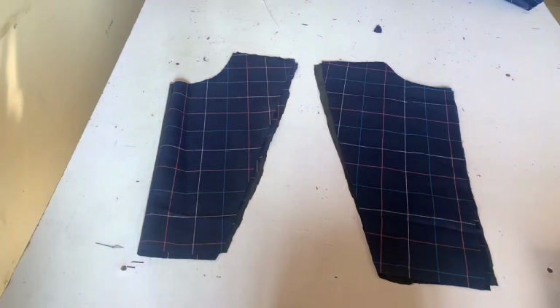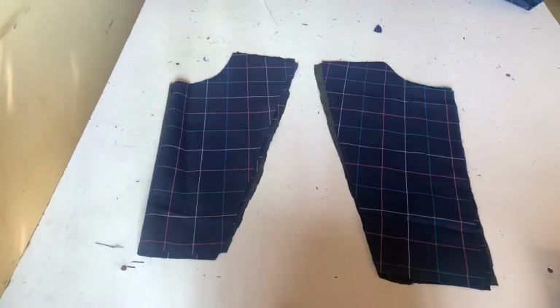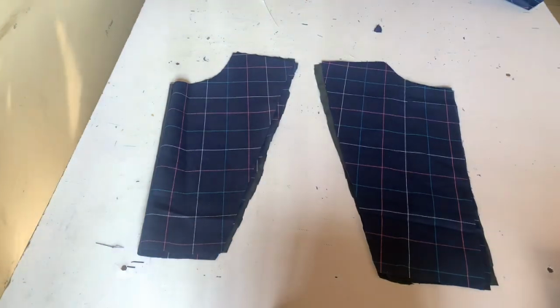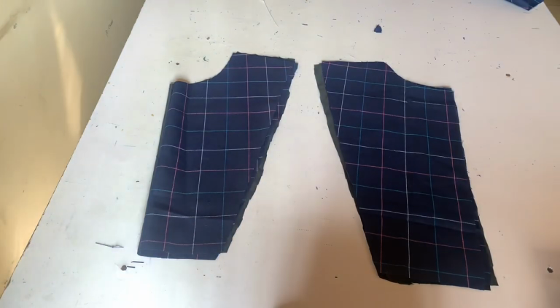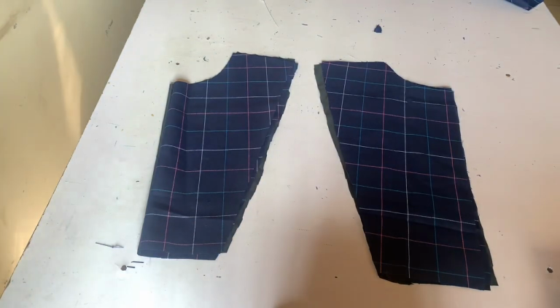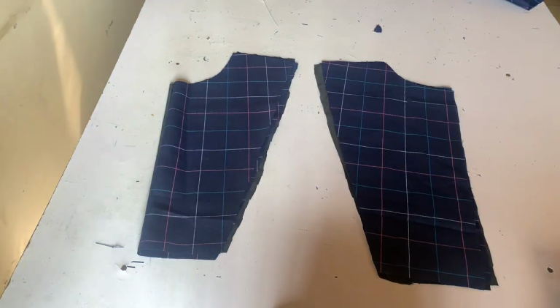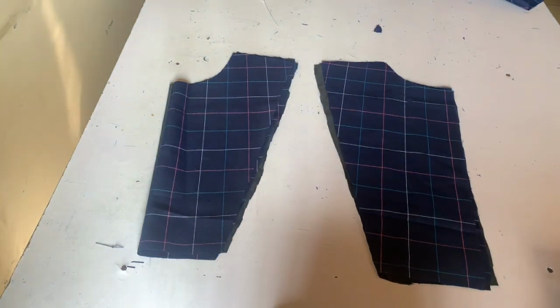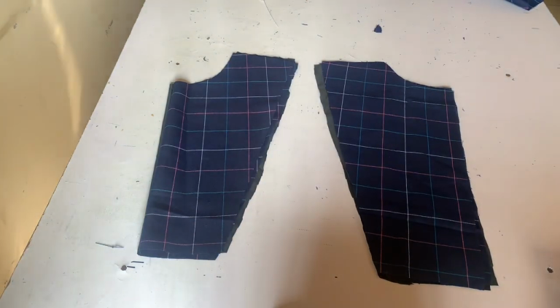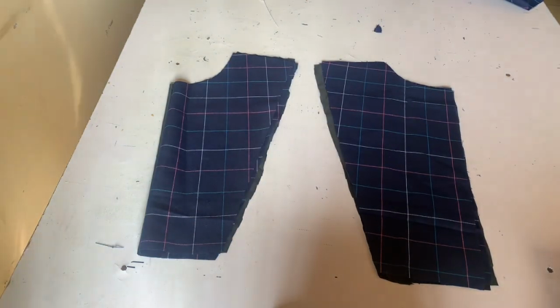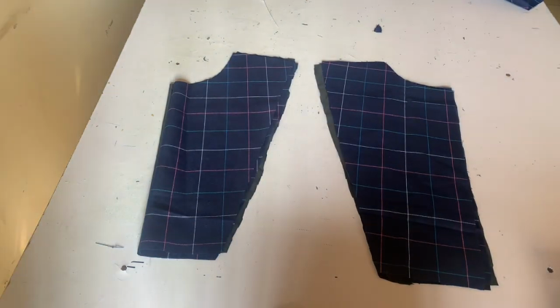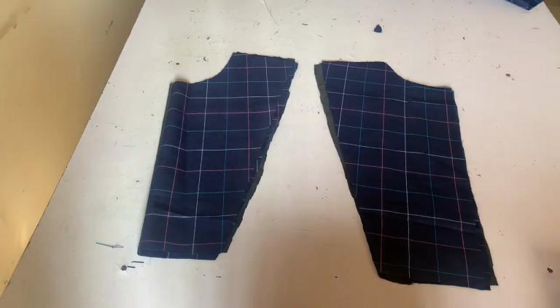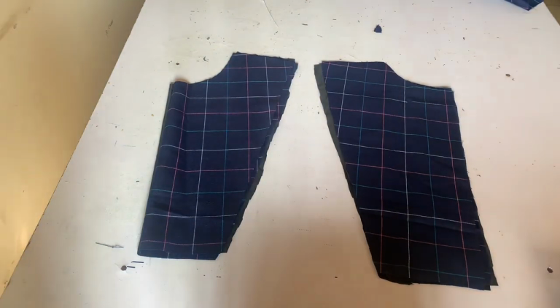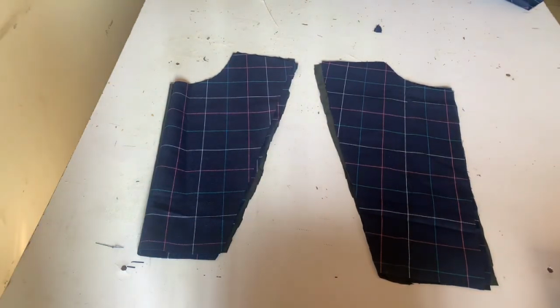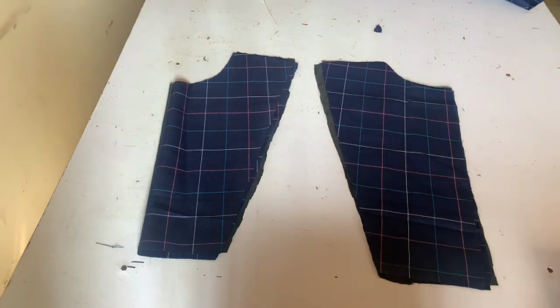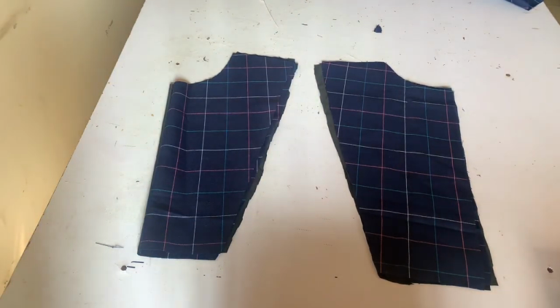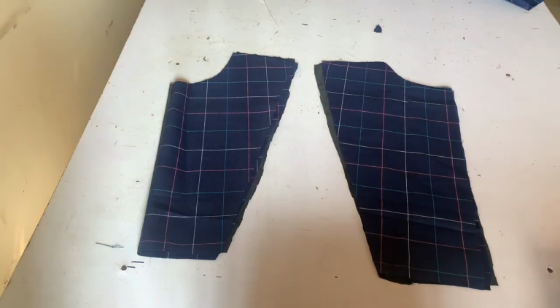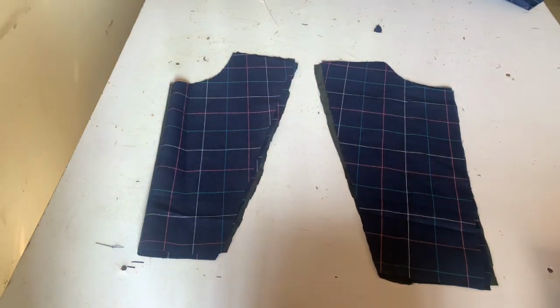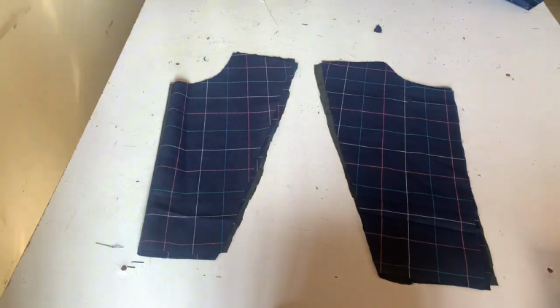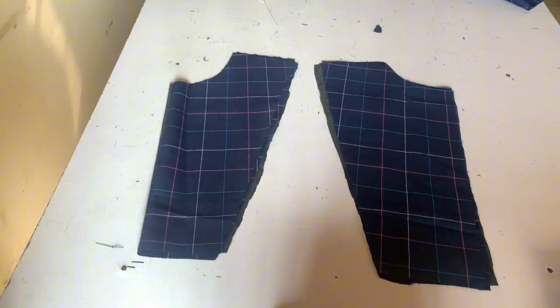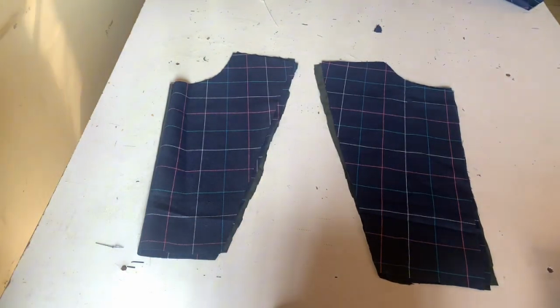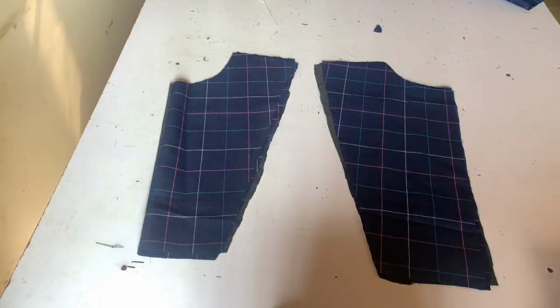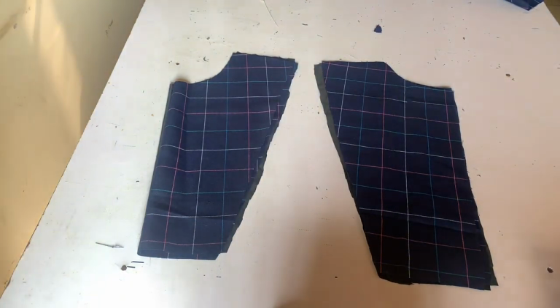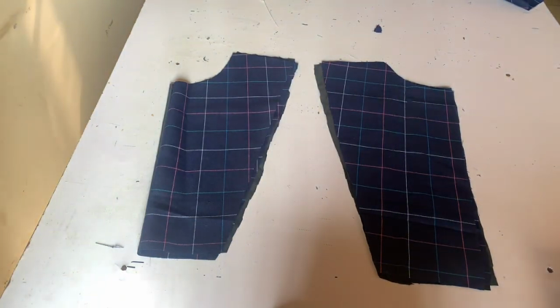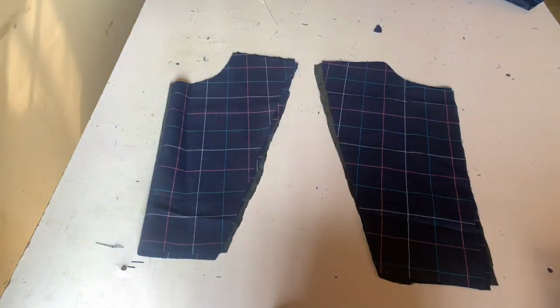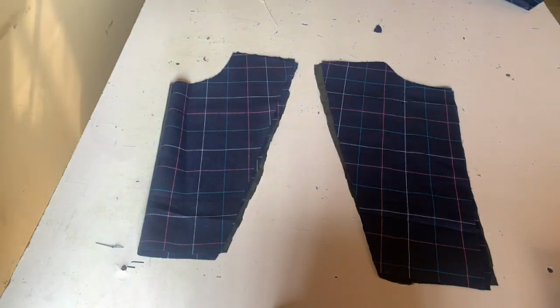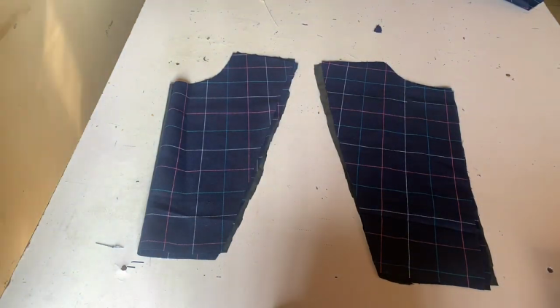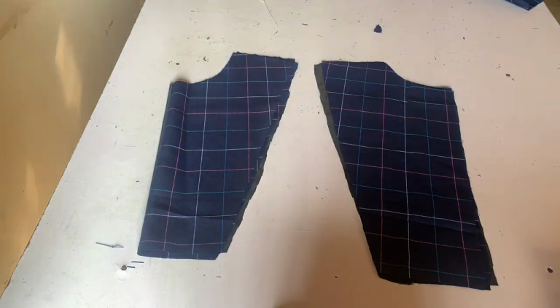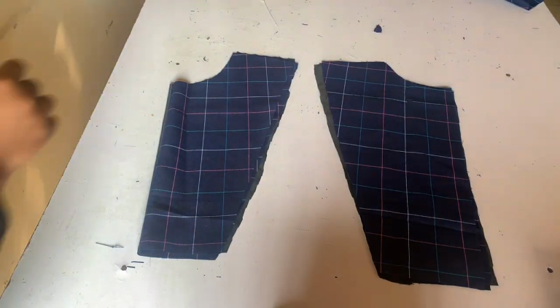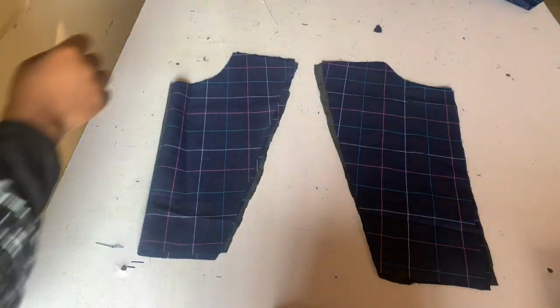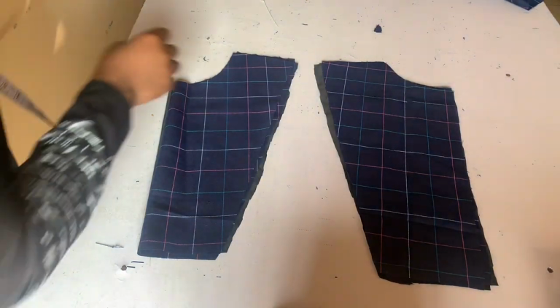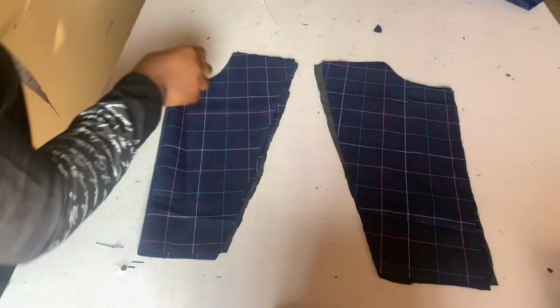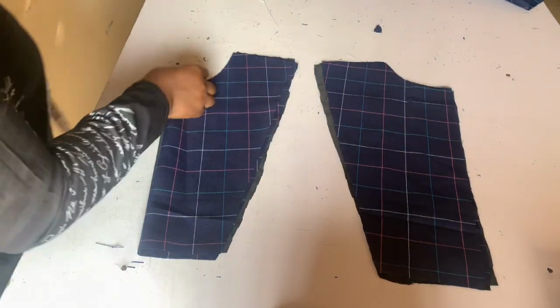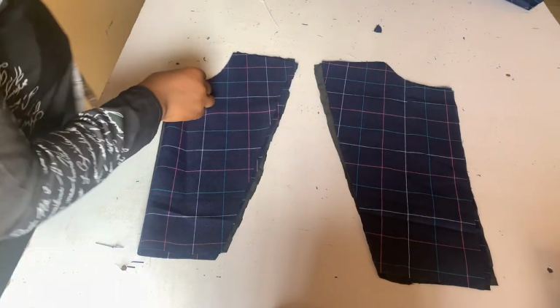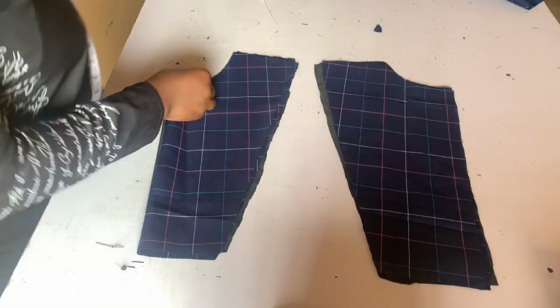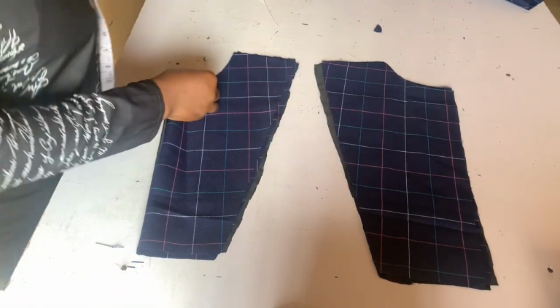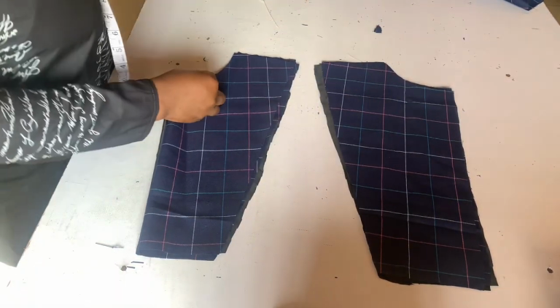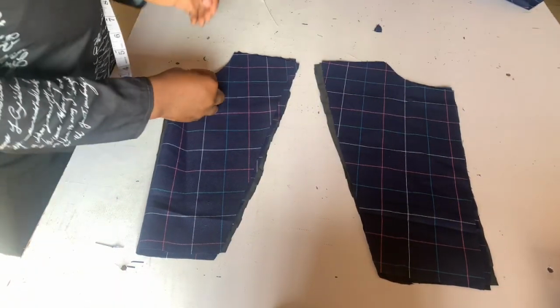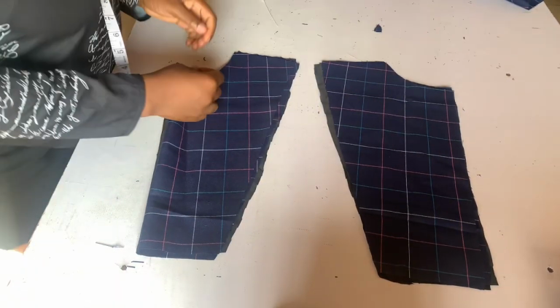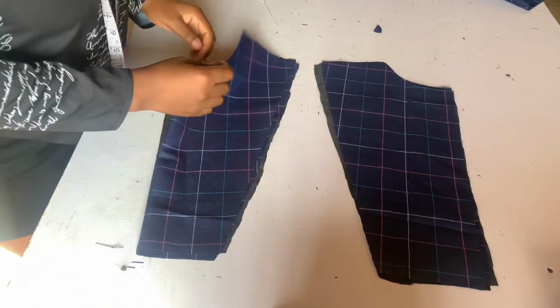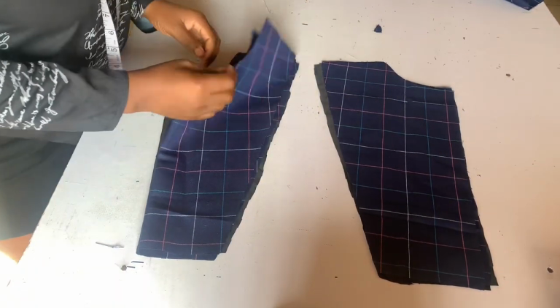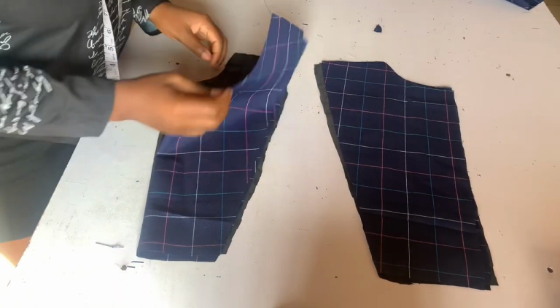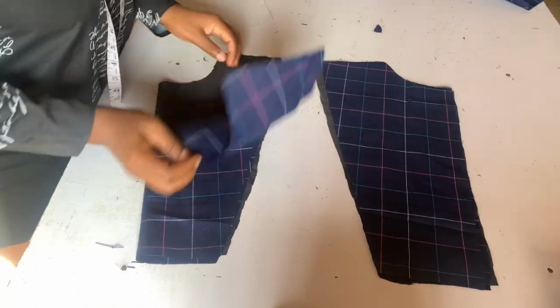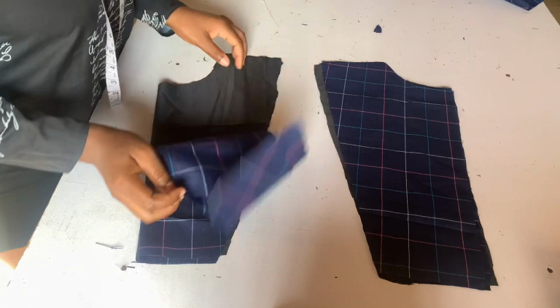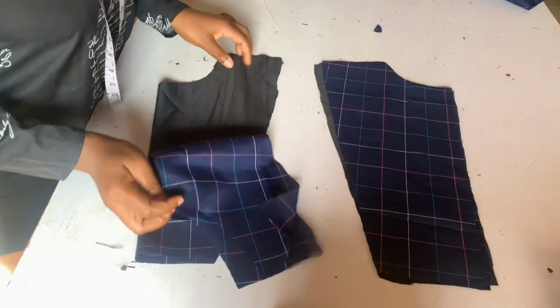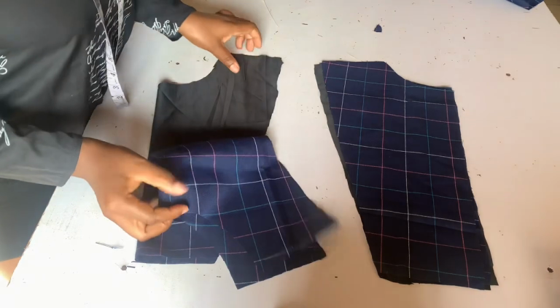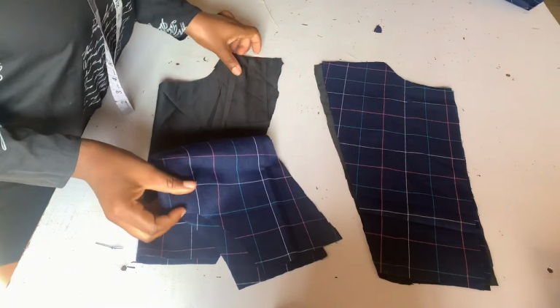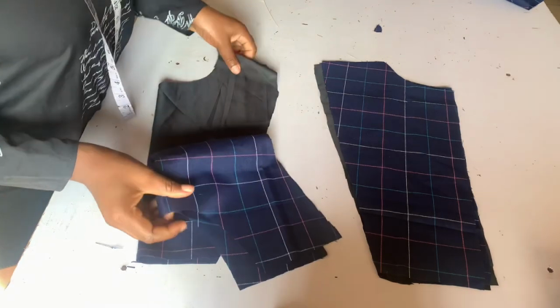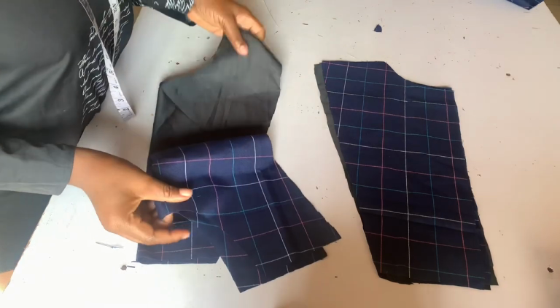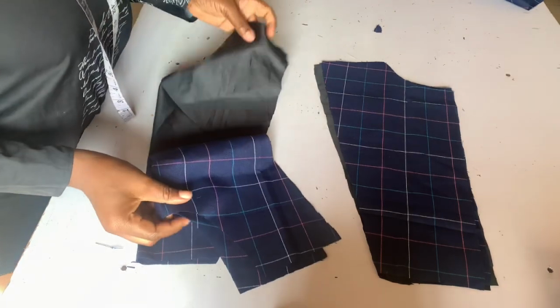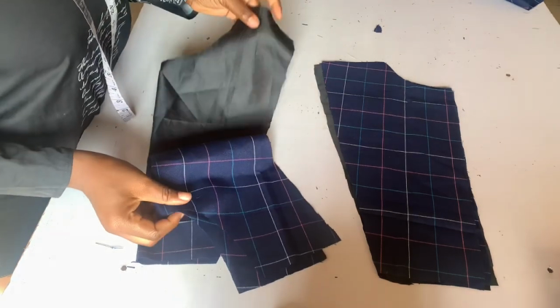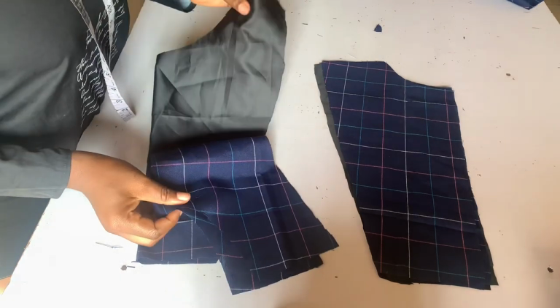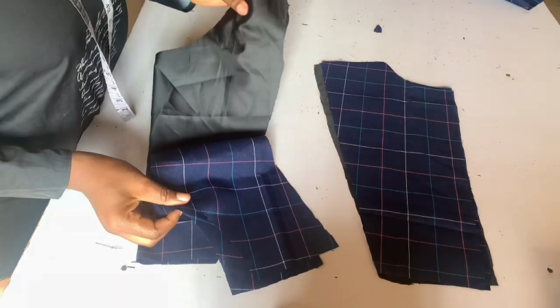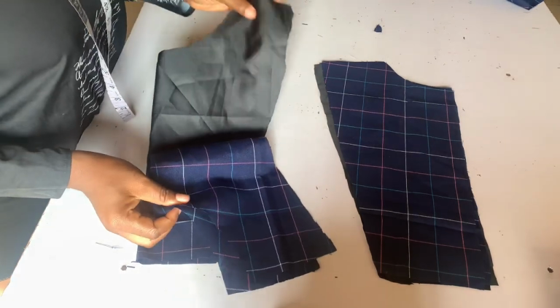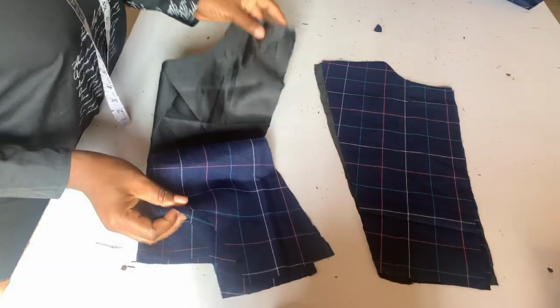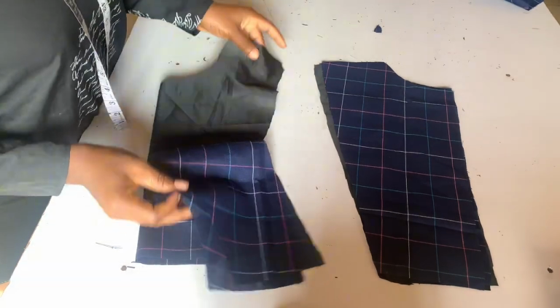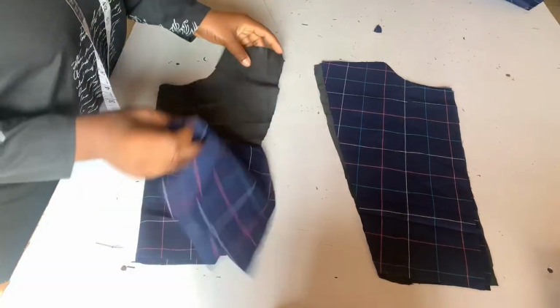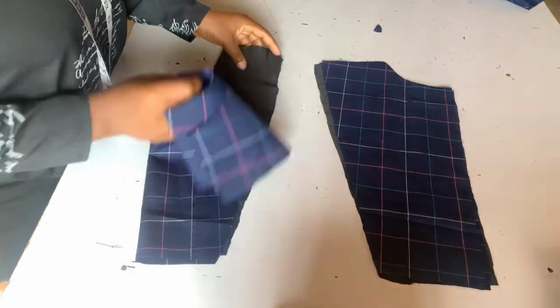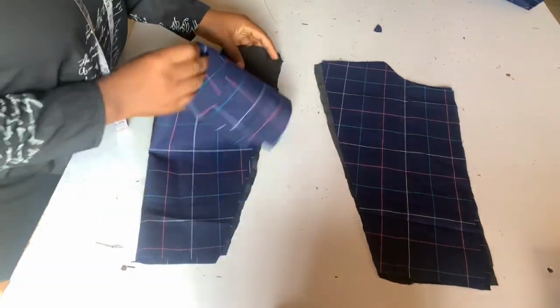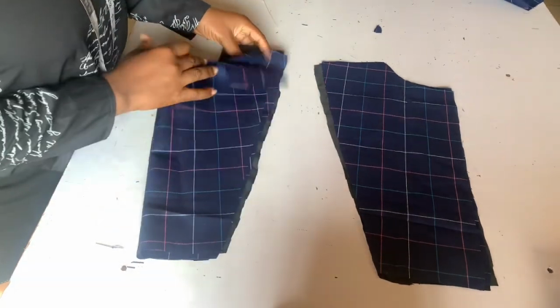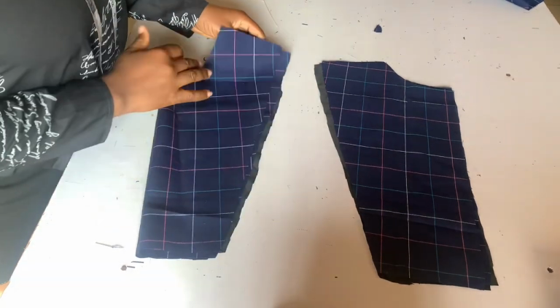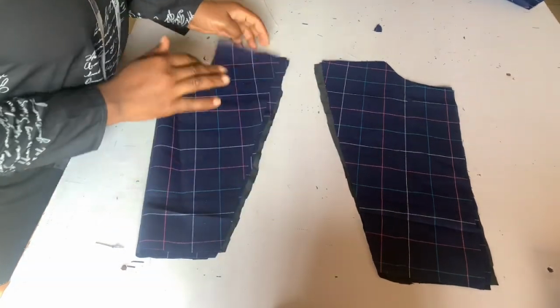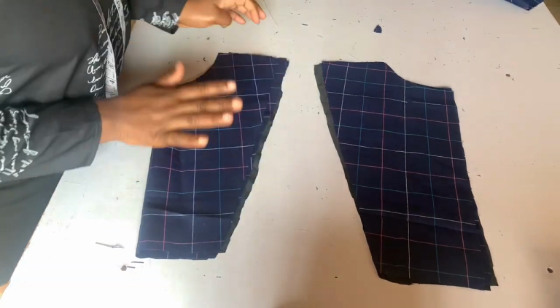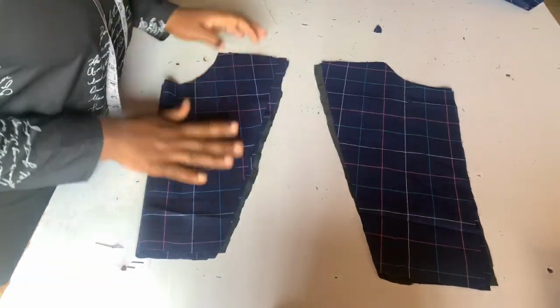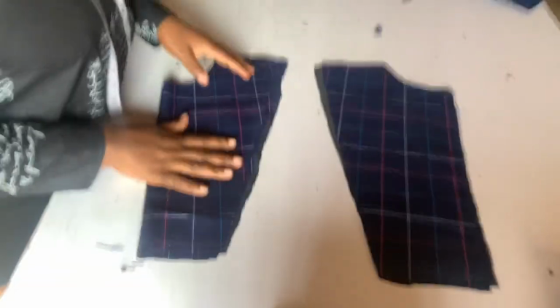I went ahead to cut out my lining just the same way I did on the fabric — I just did the same thing on my lining.